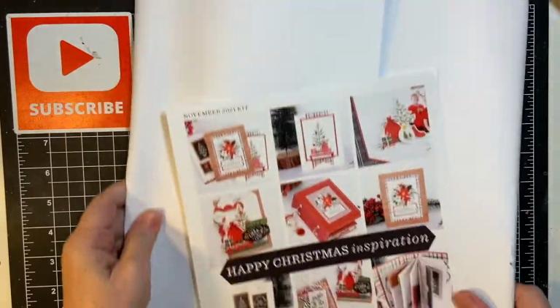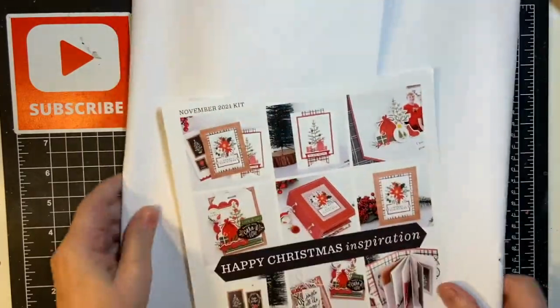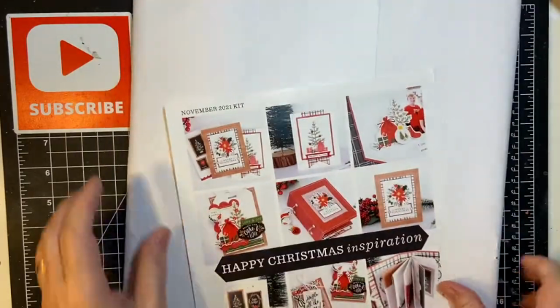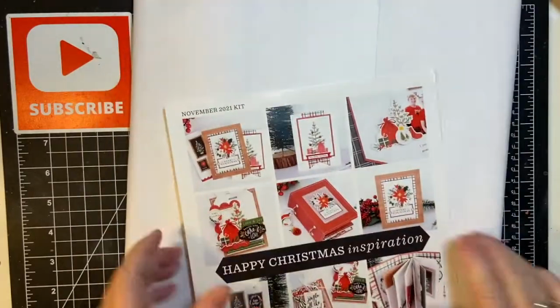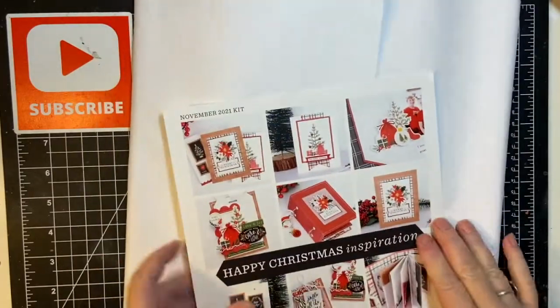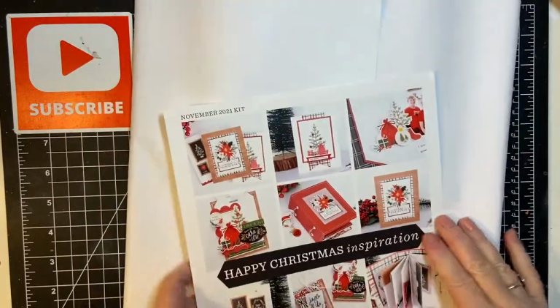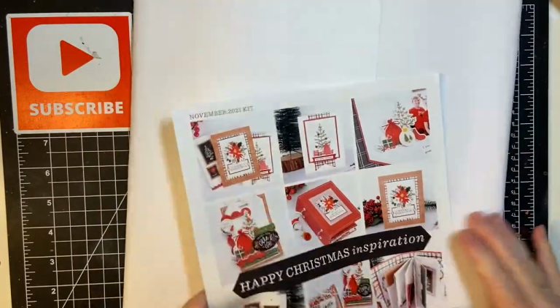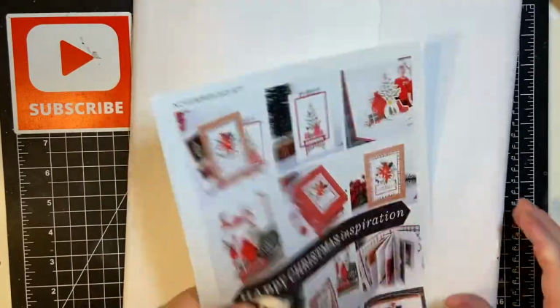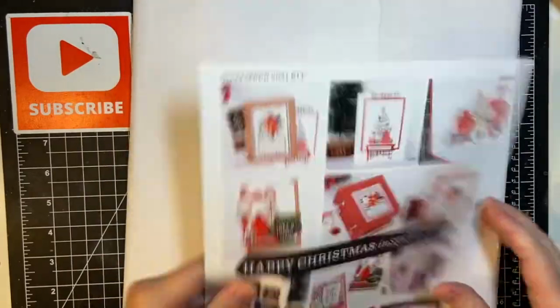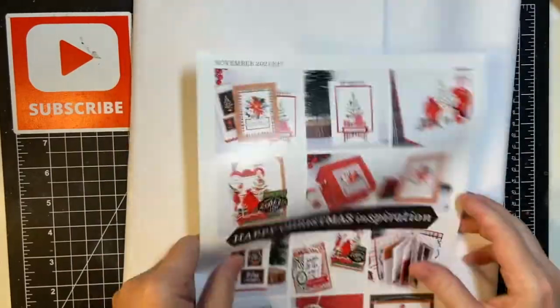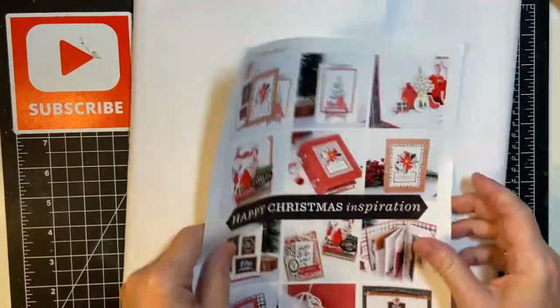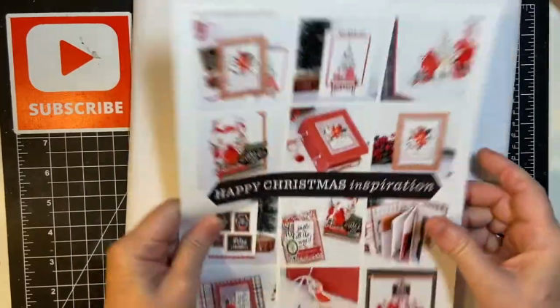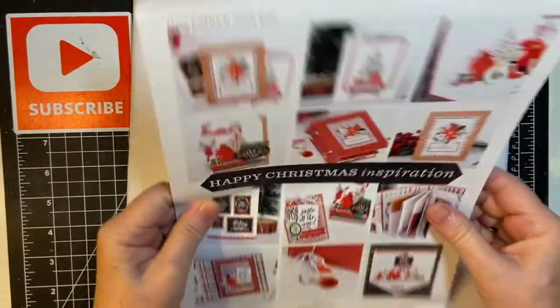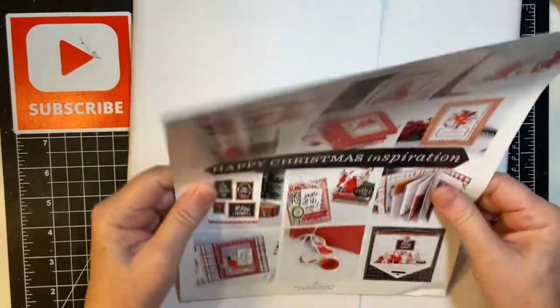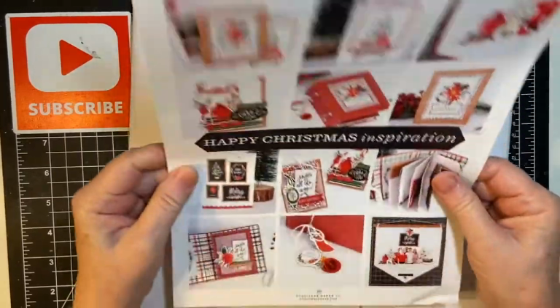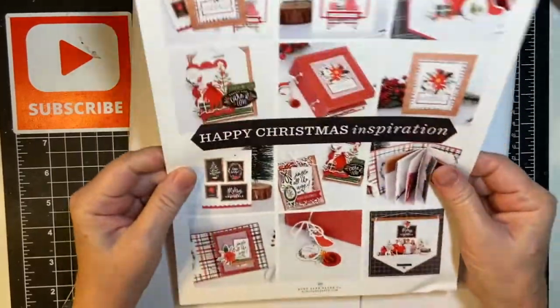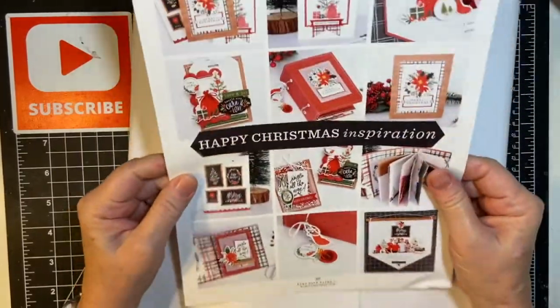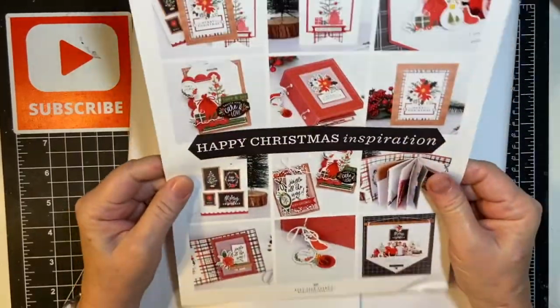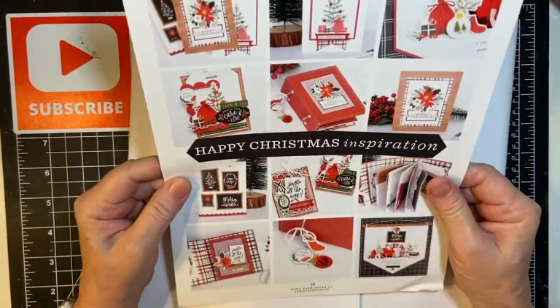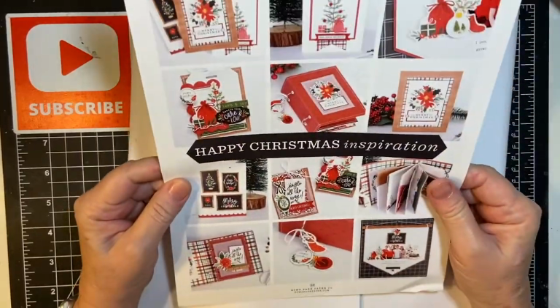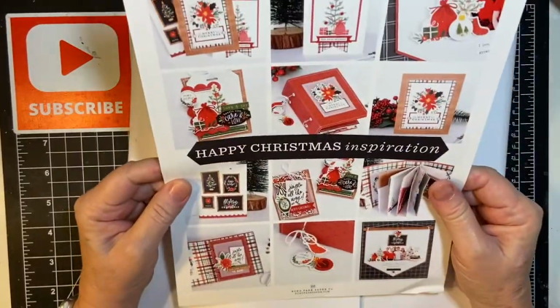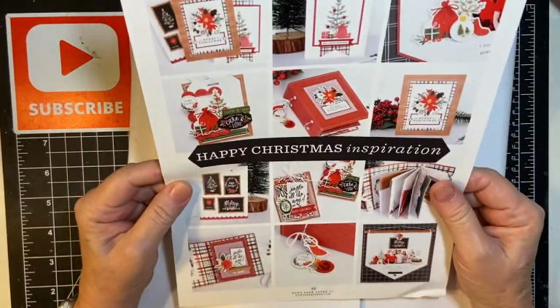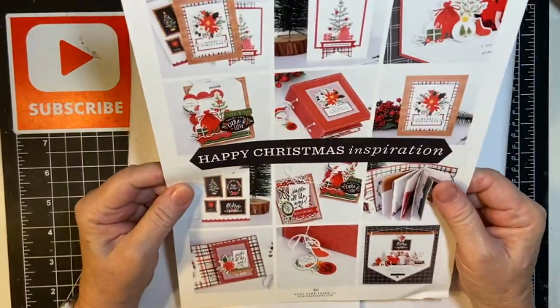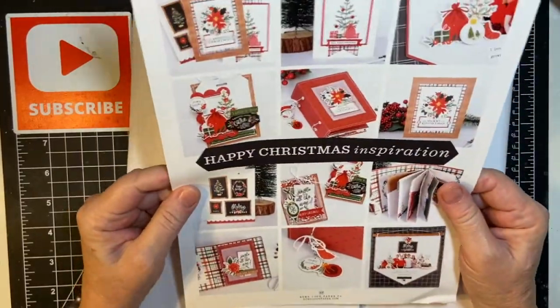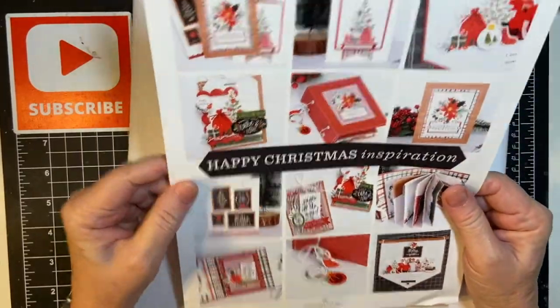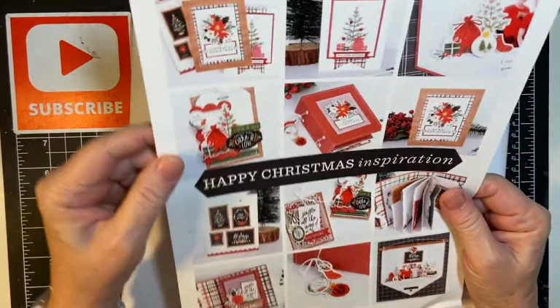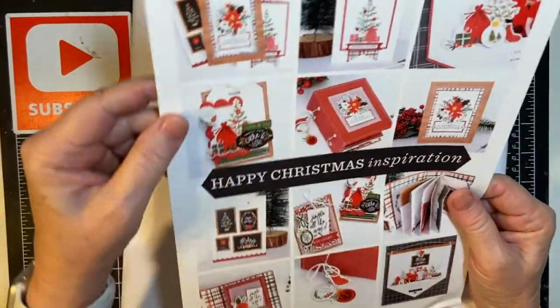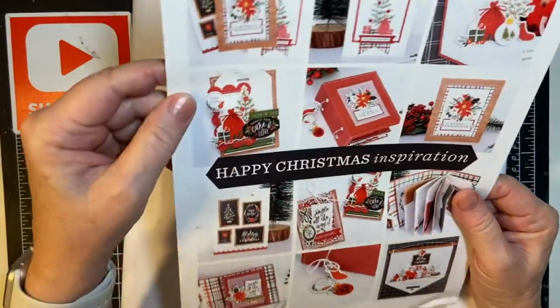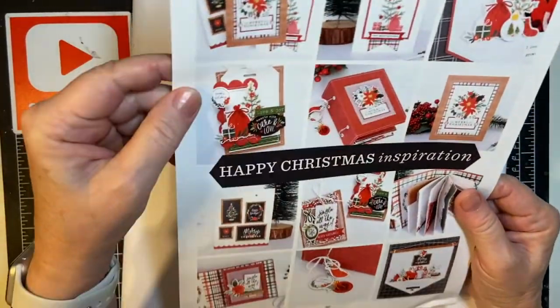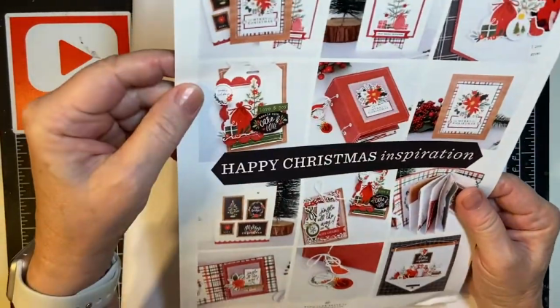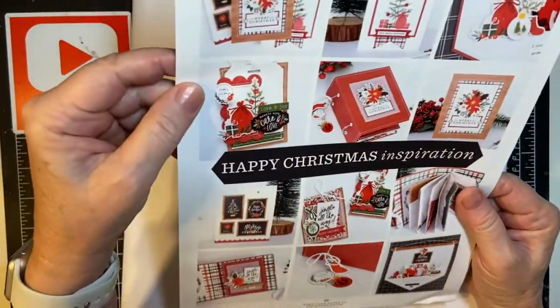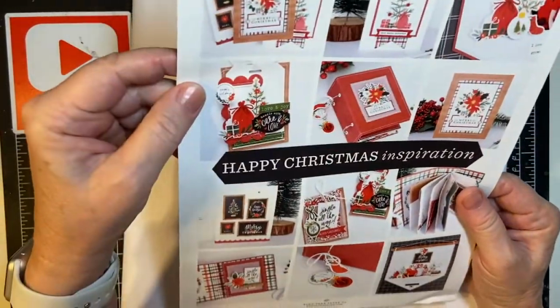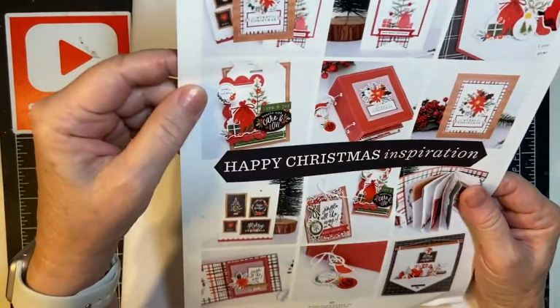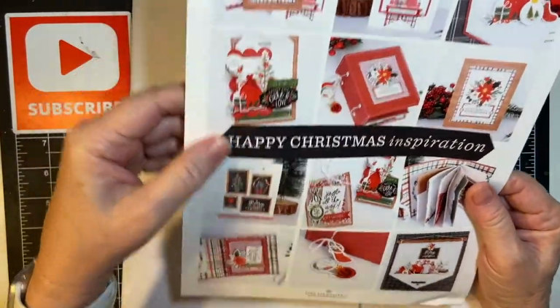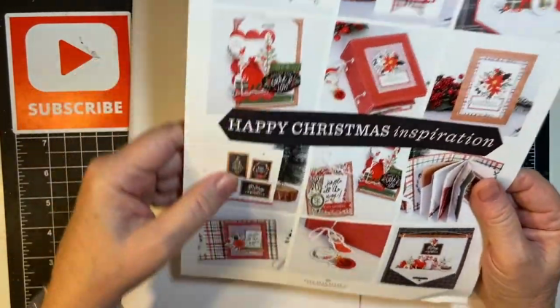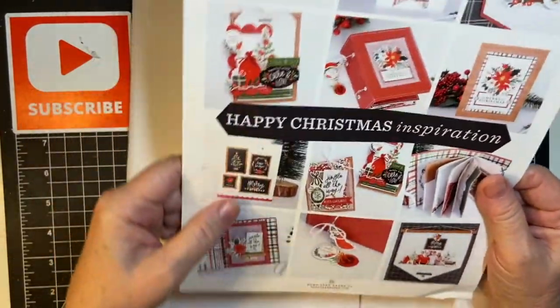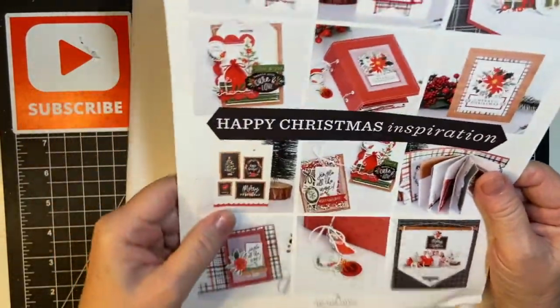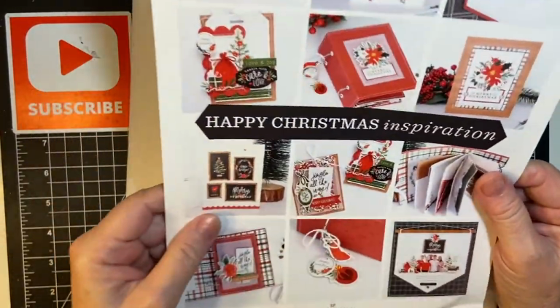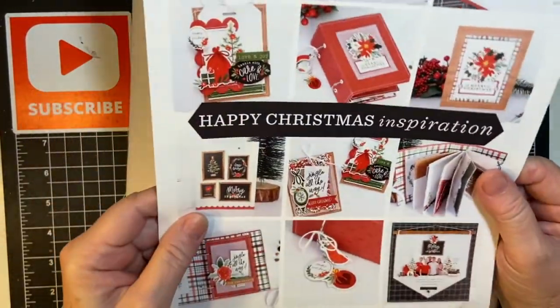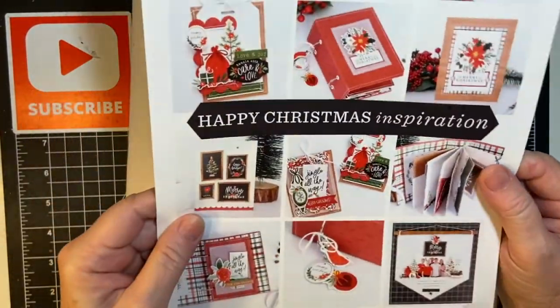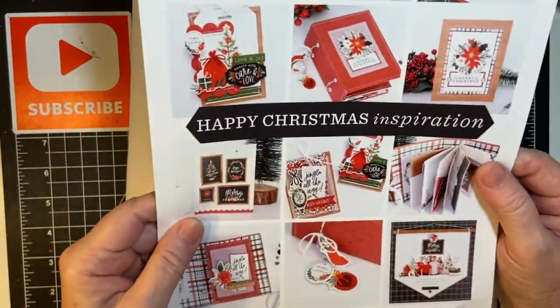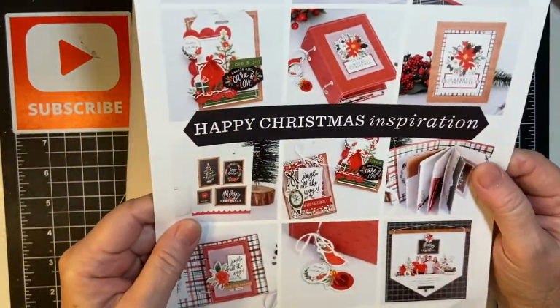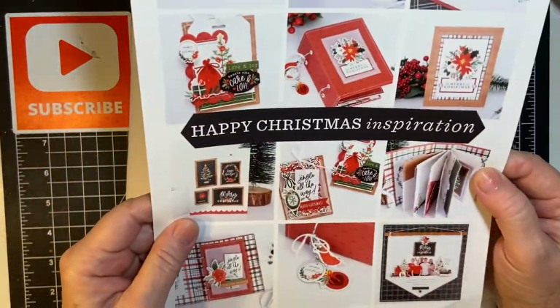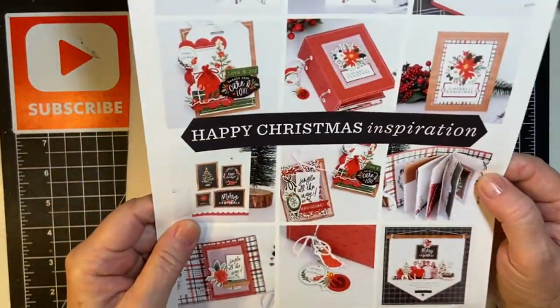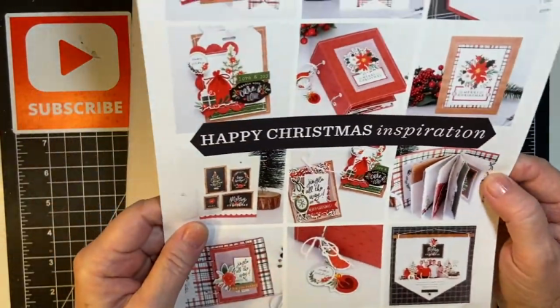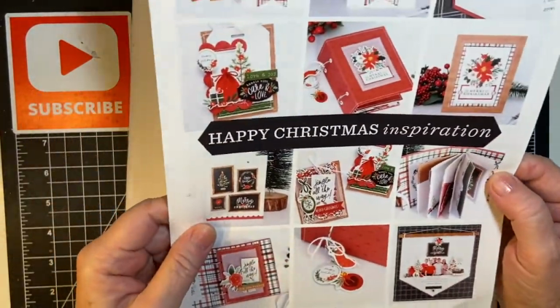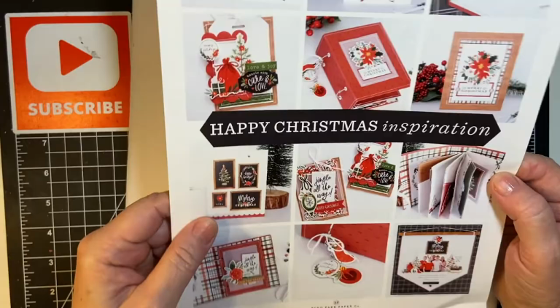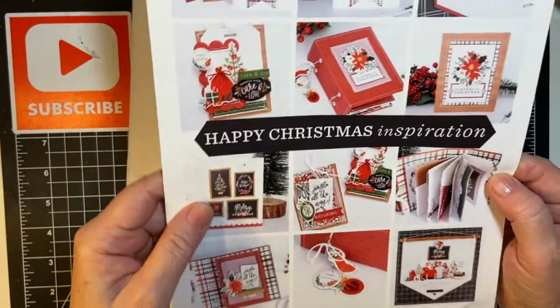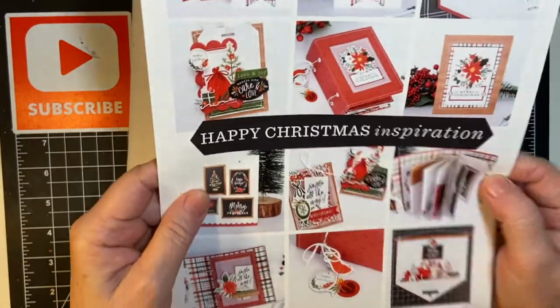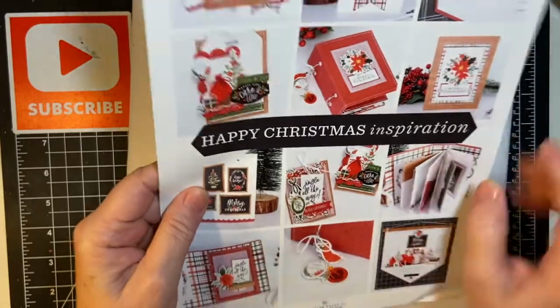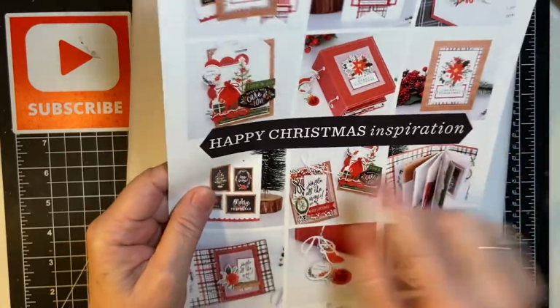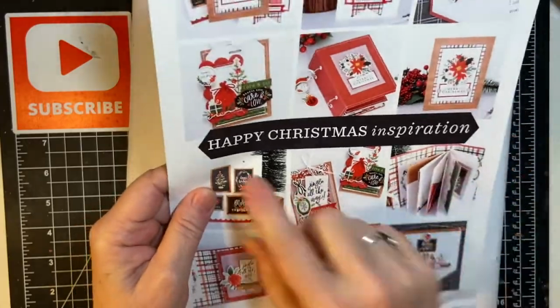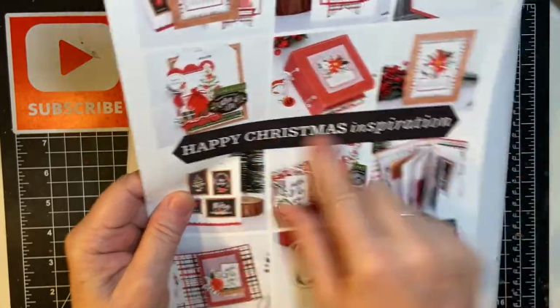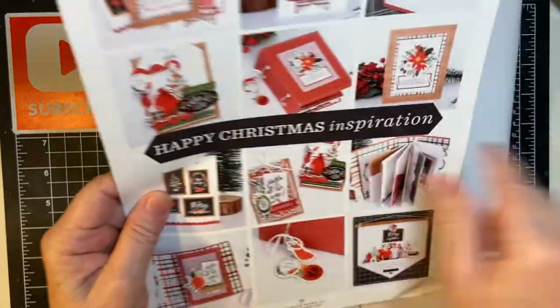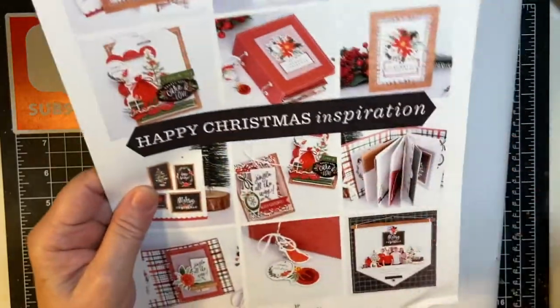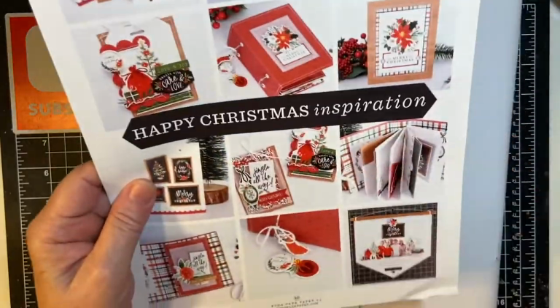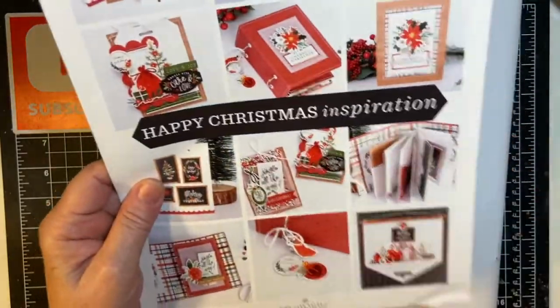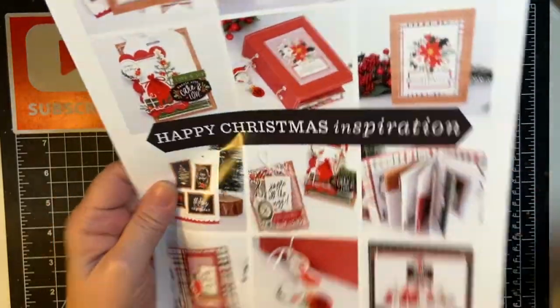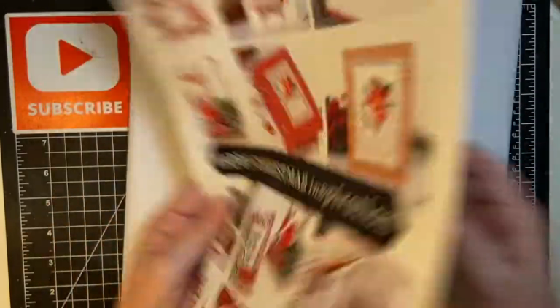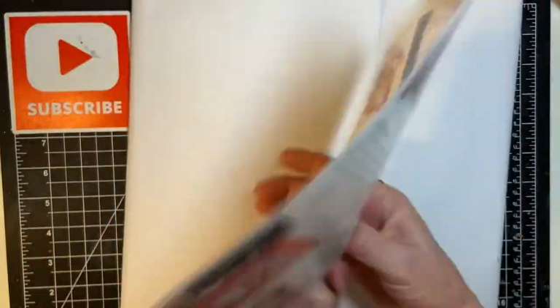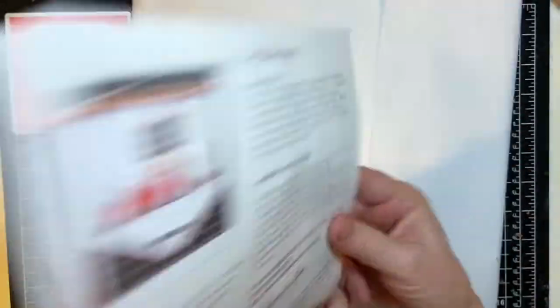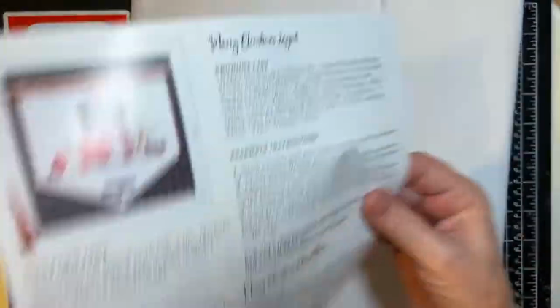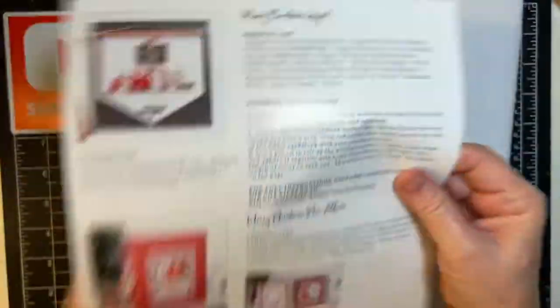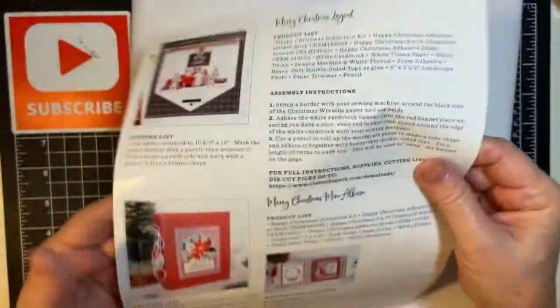Here is our inspiration page. Lots of Christmas goodies. Happy Christmas inspiration.